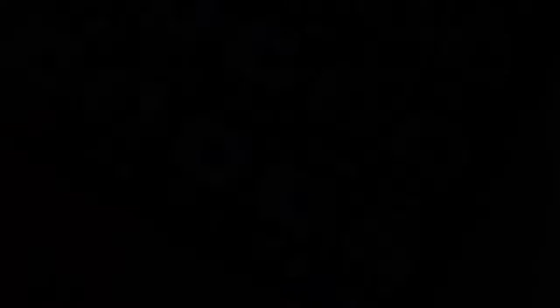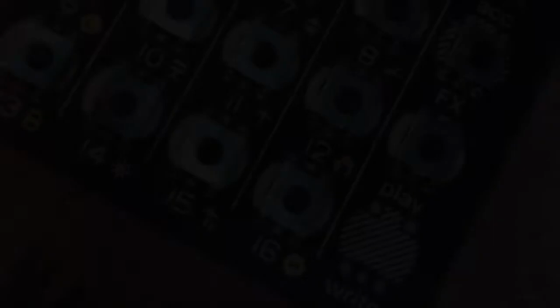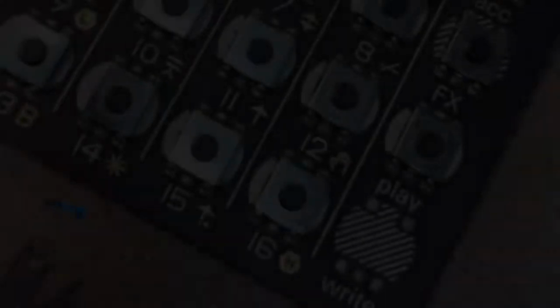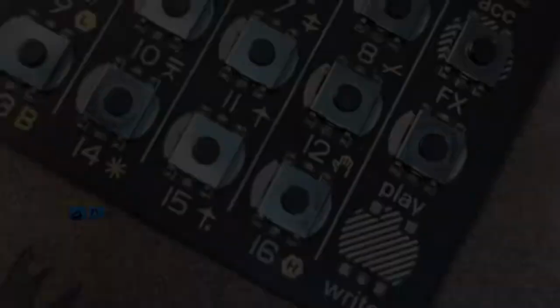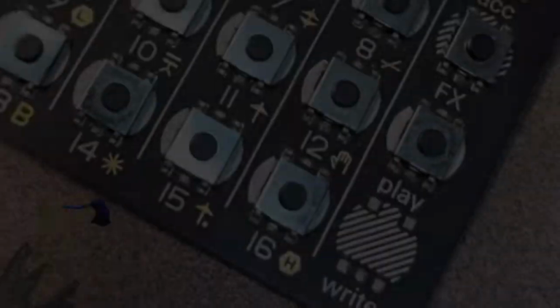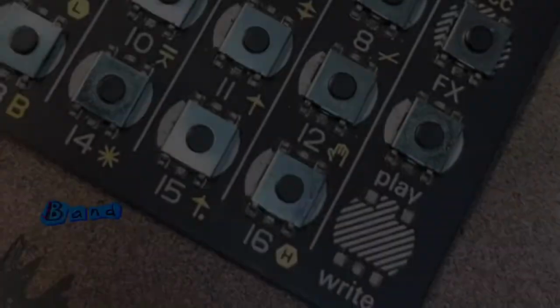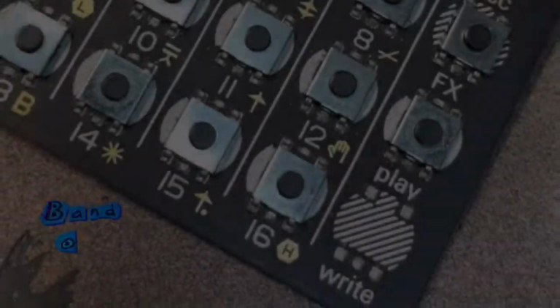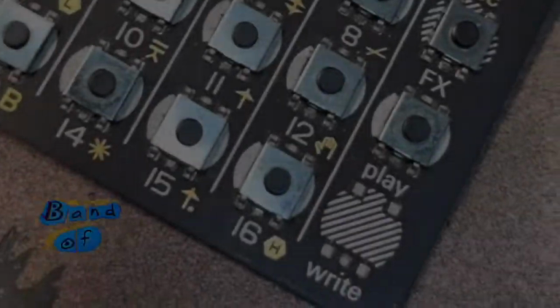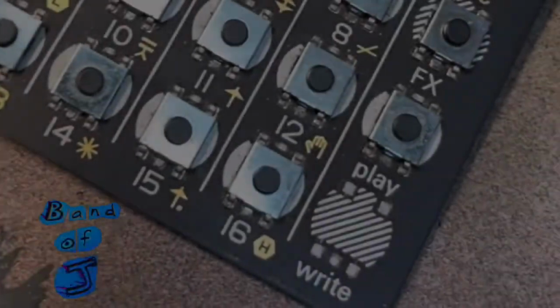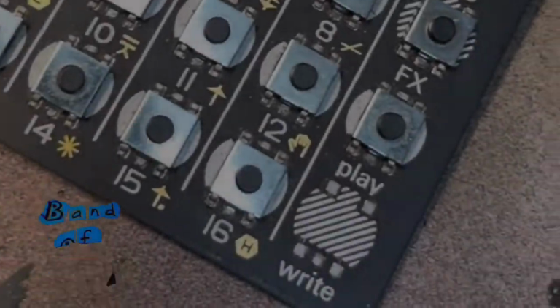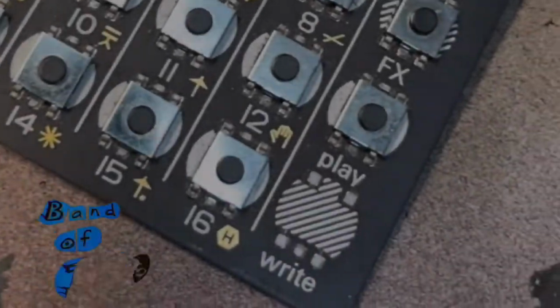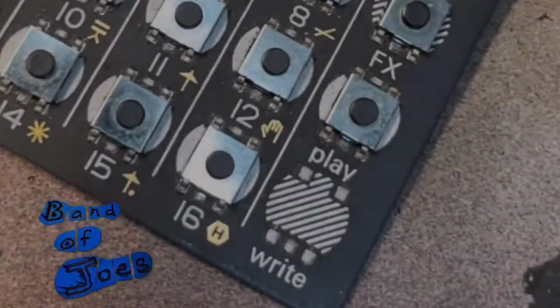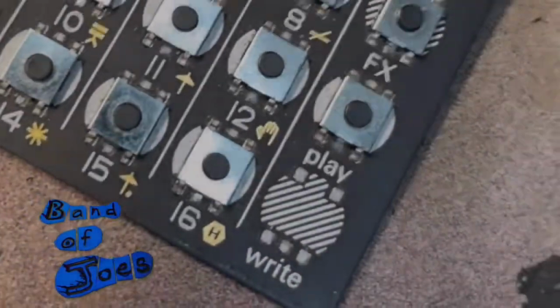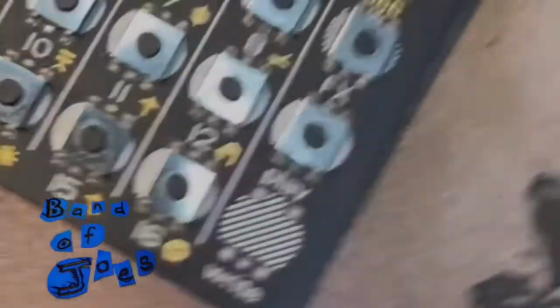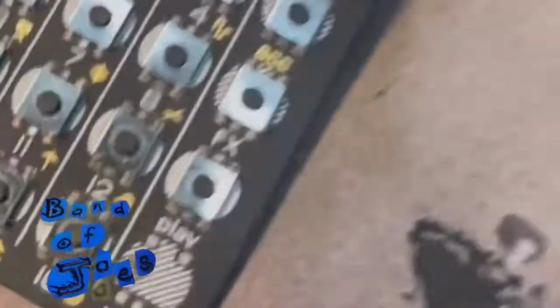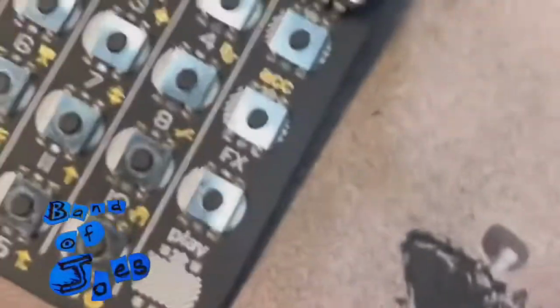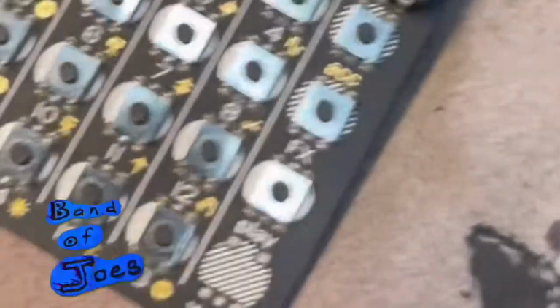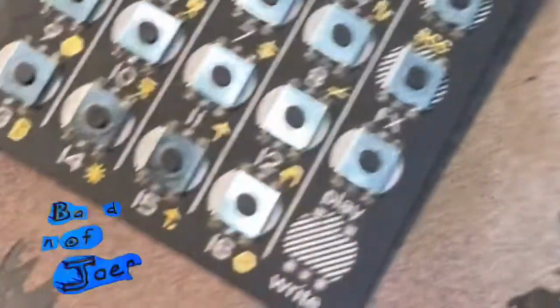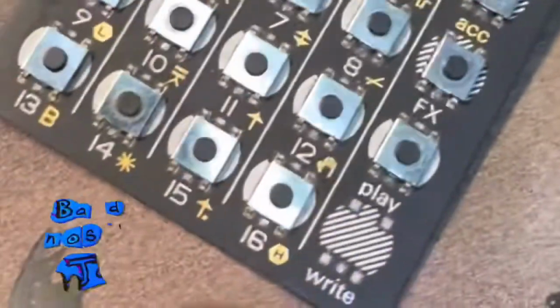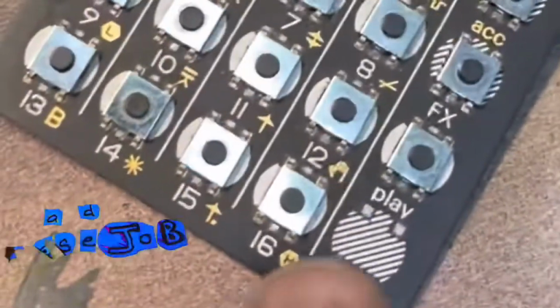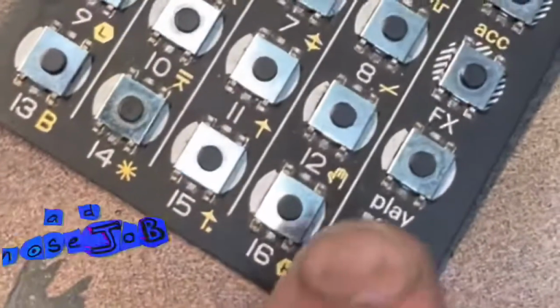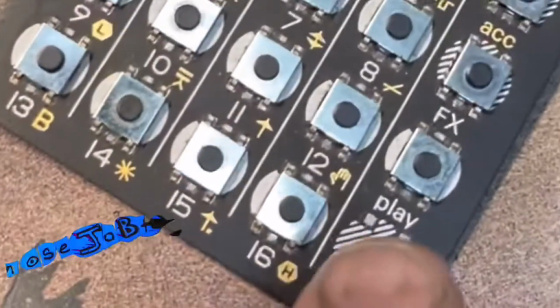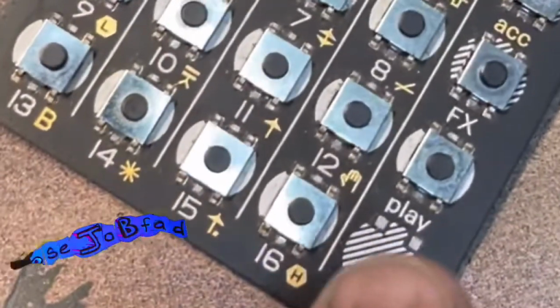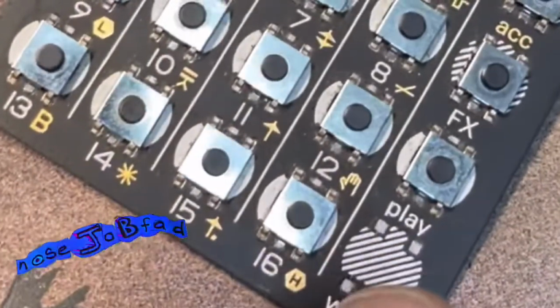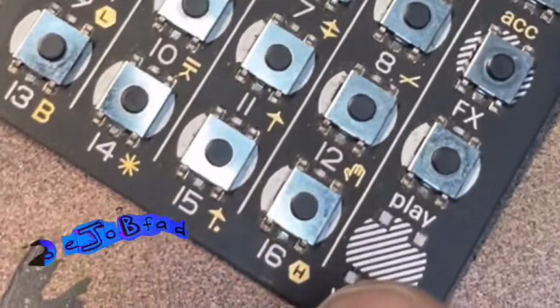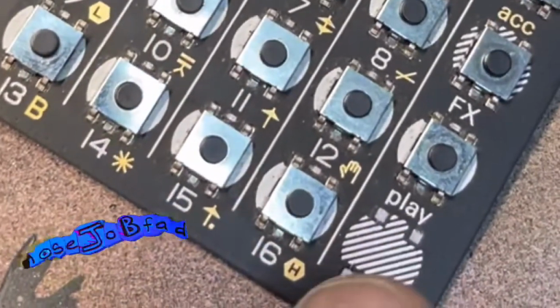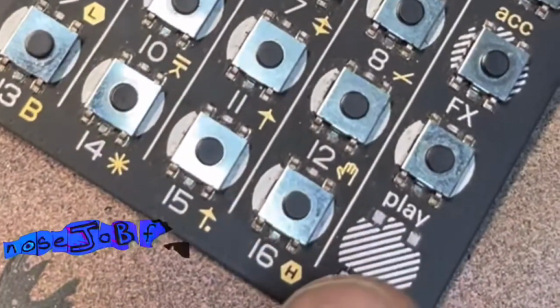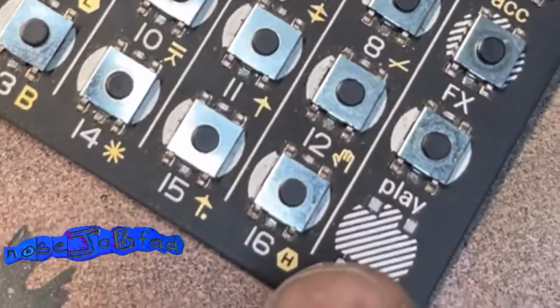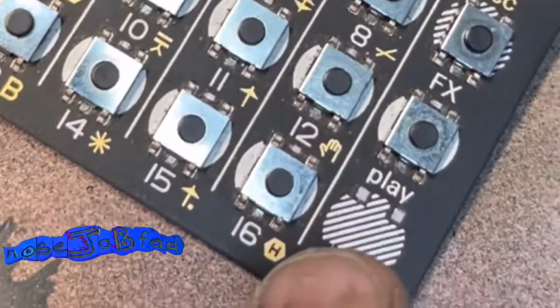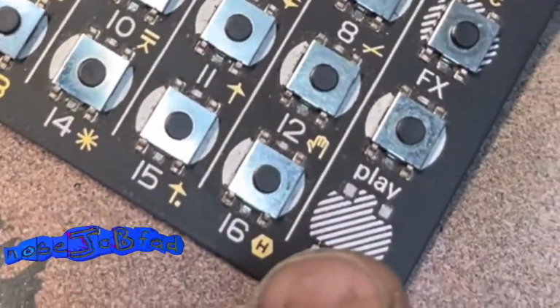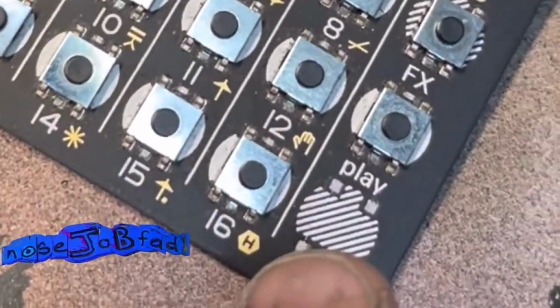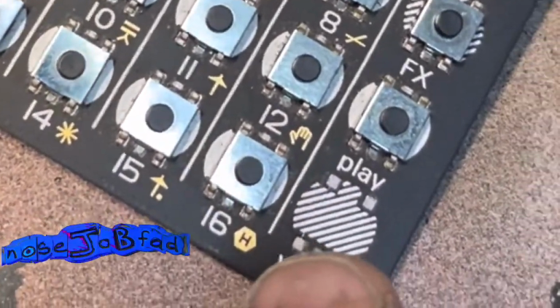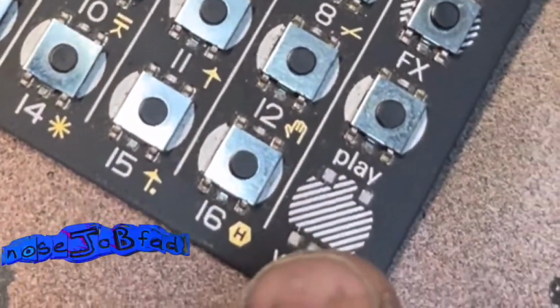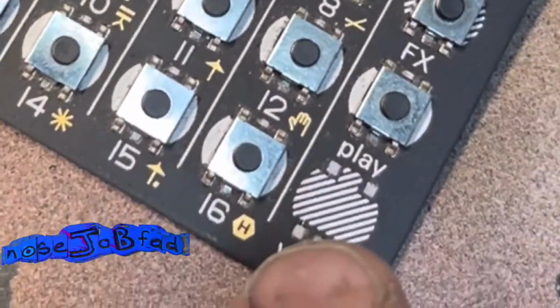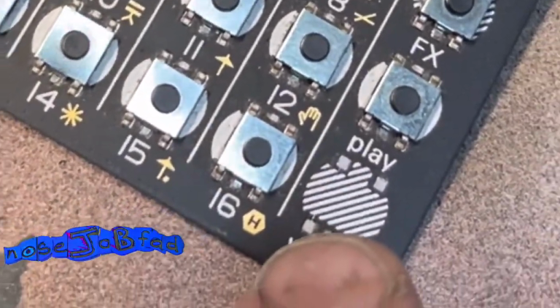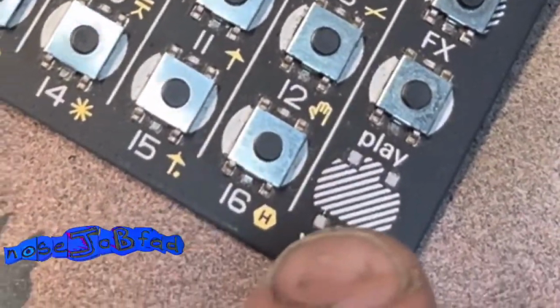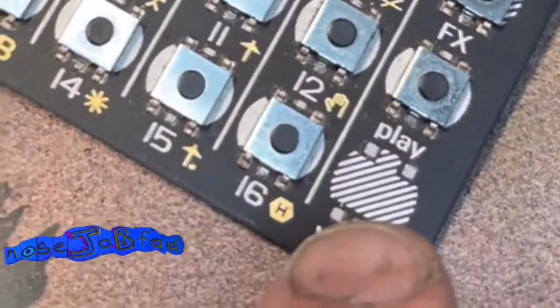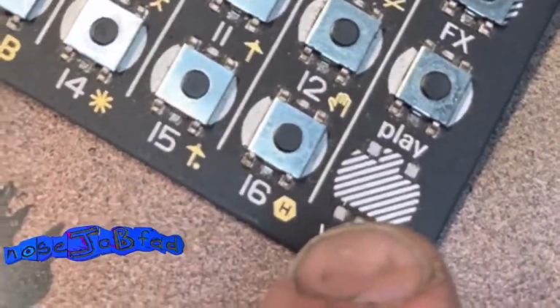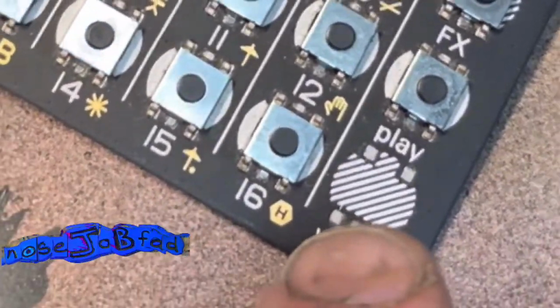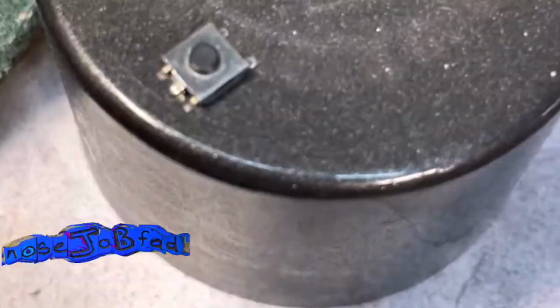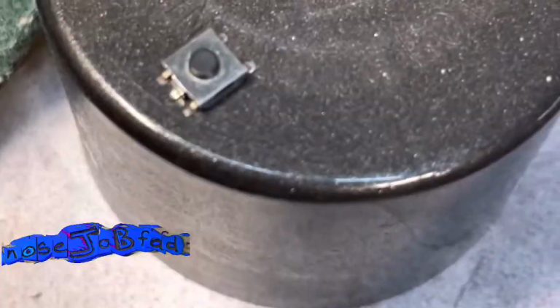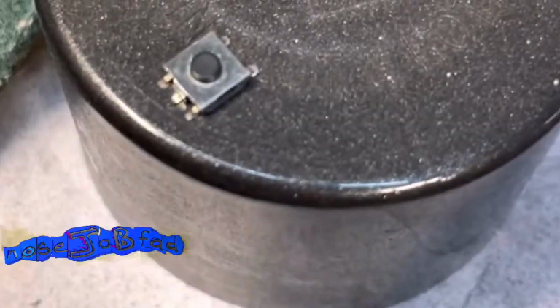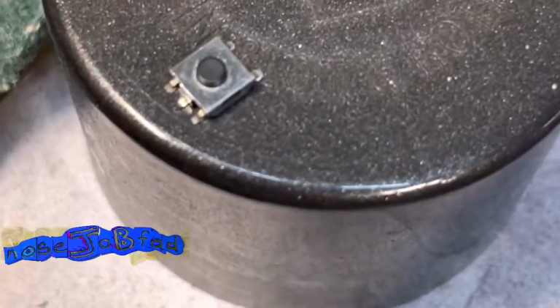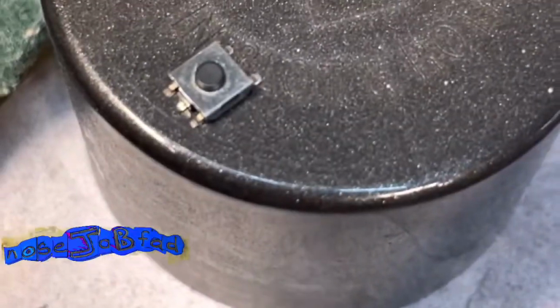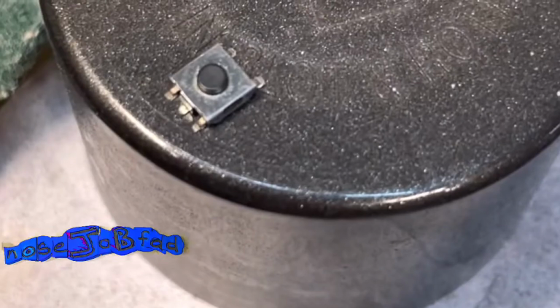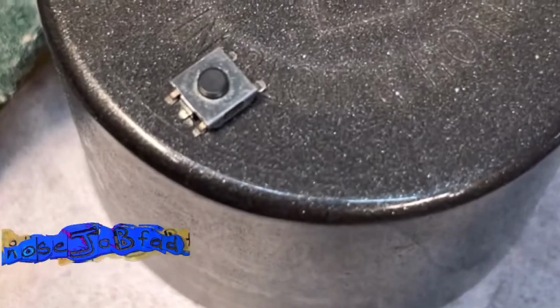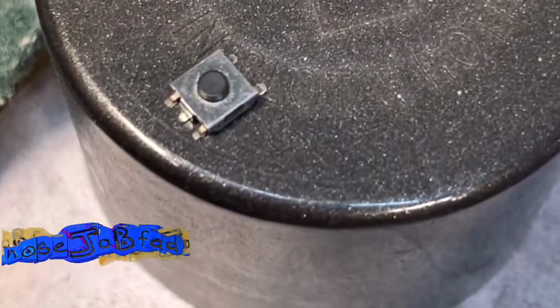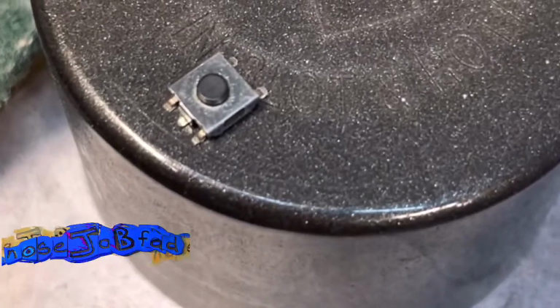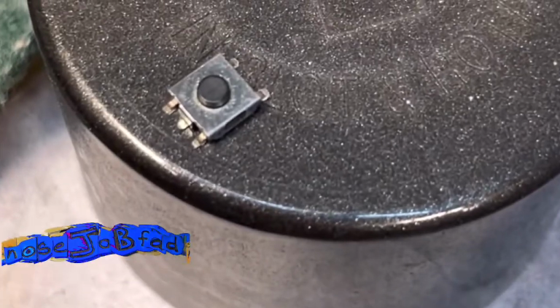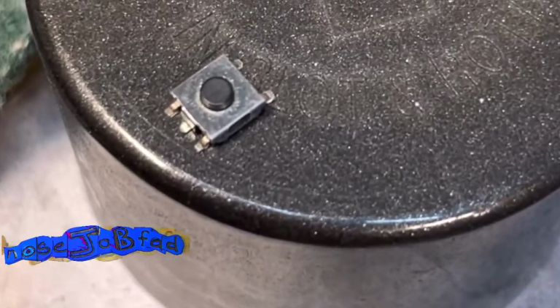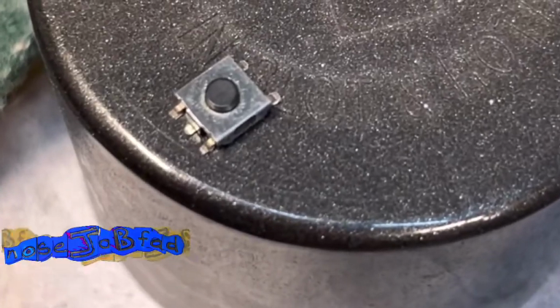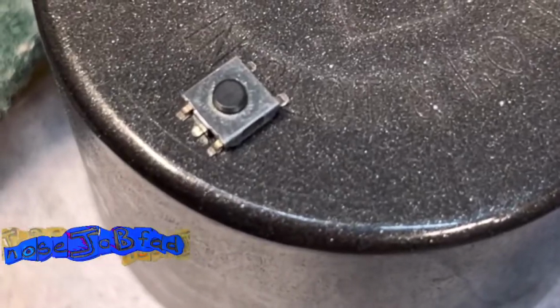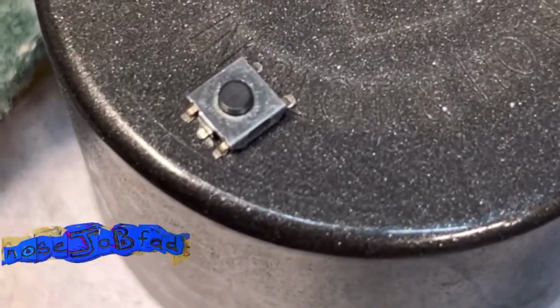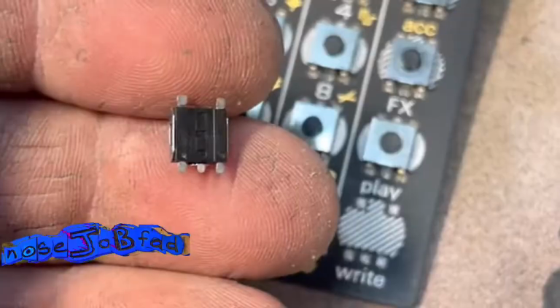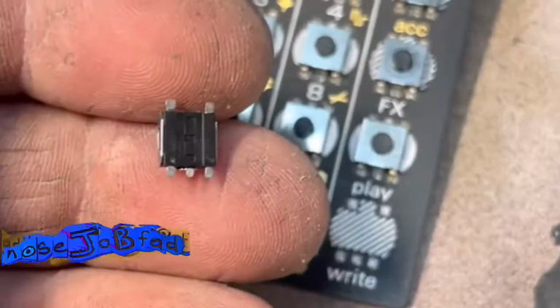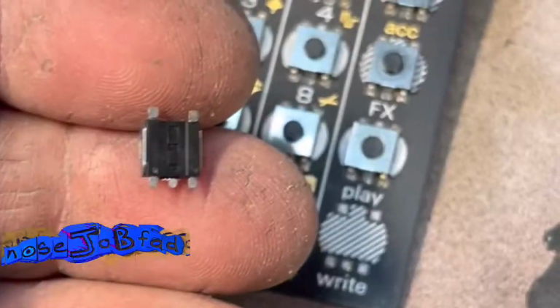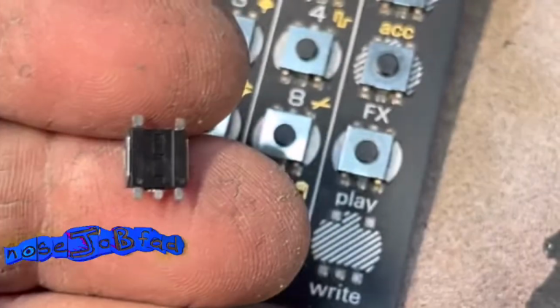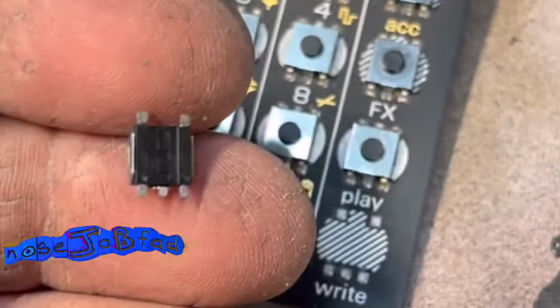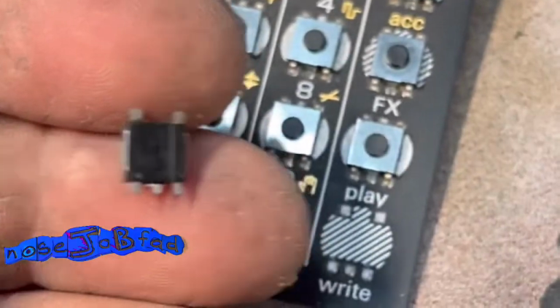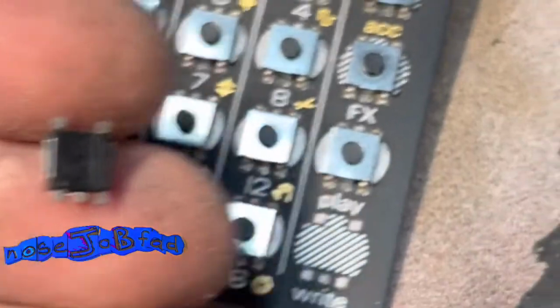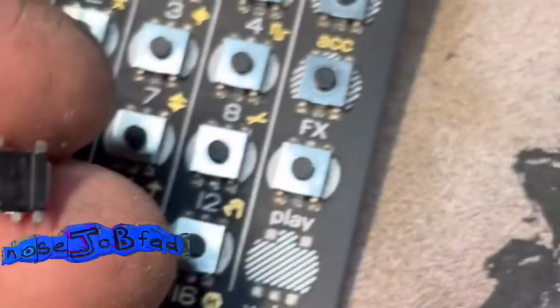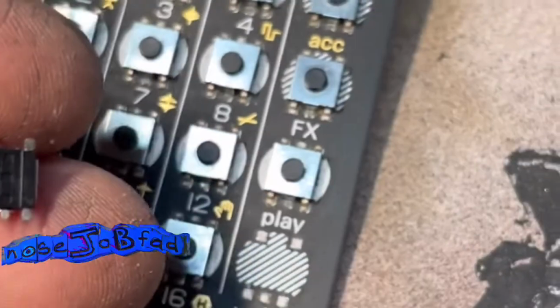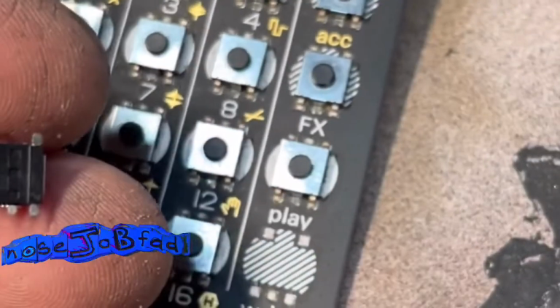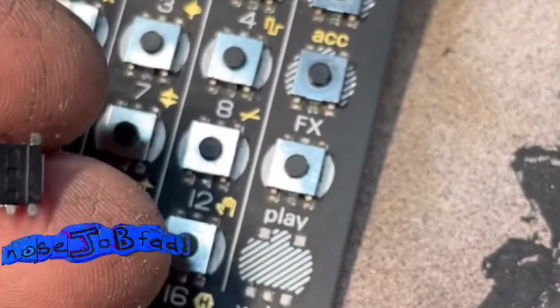So I dropped my PO-32 and the right button fell off. And there you go. So you can see we've got five connections.